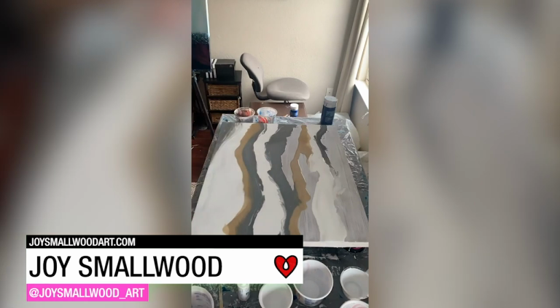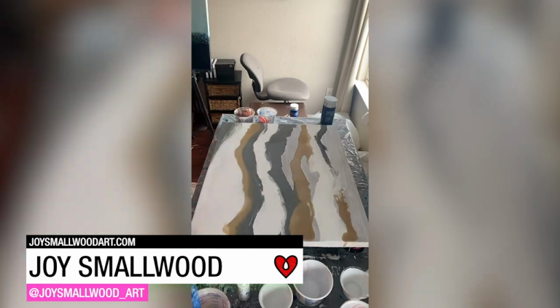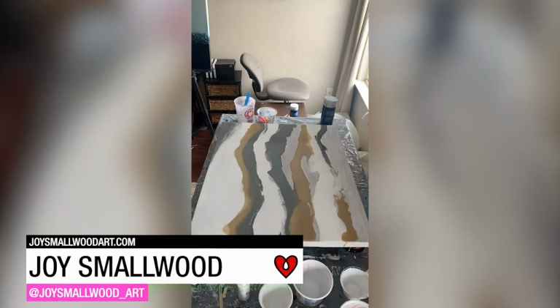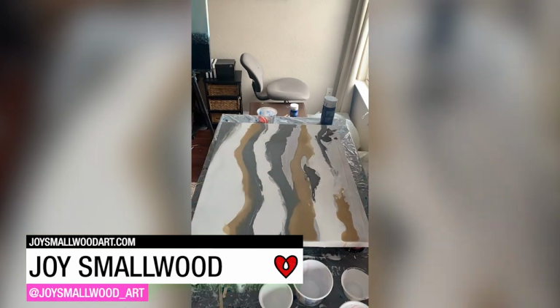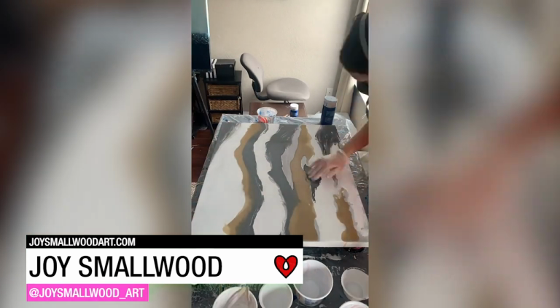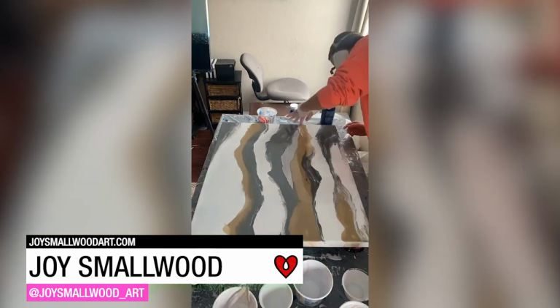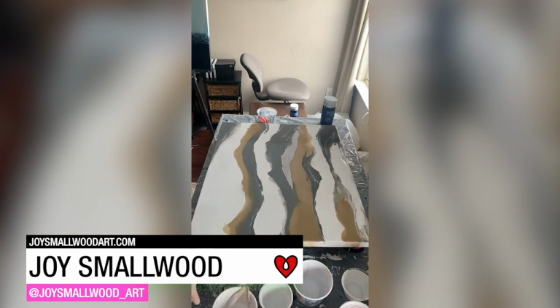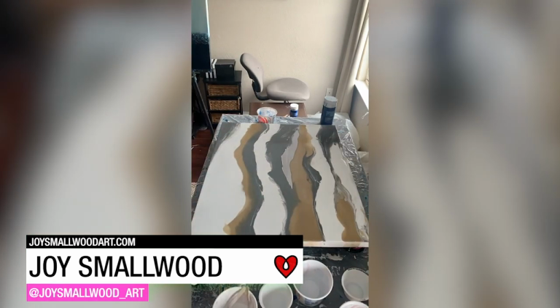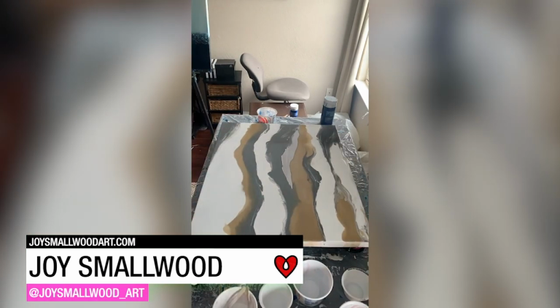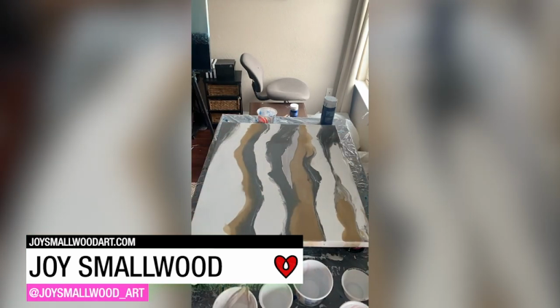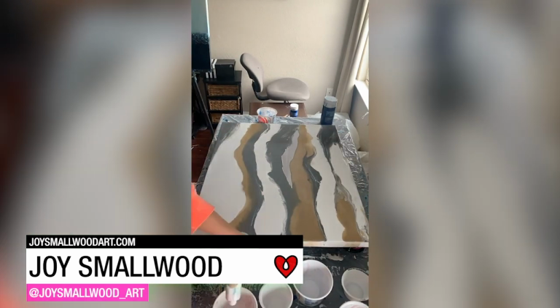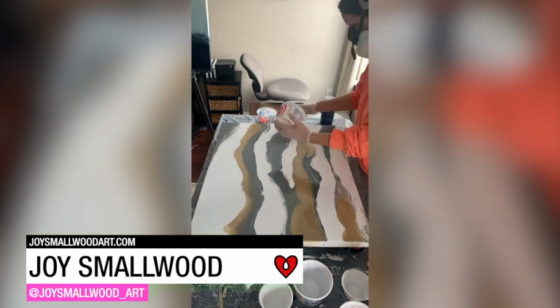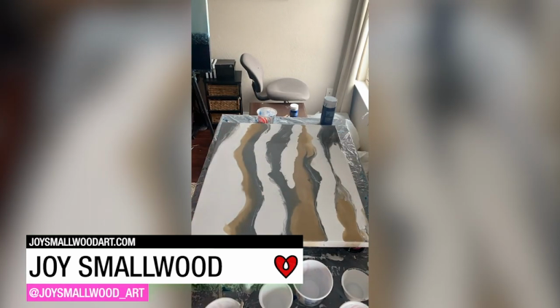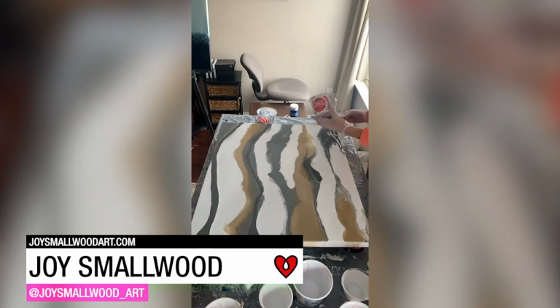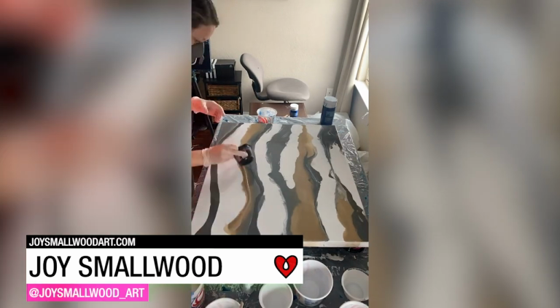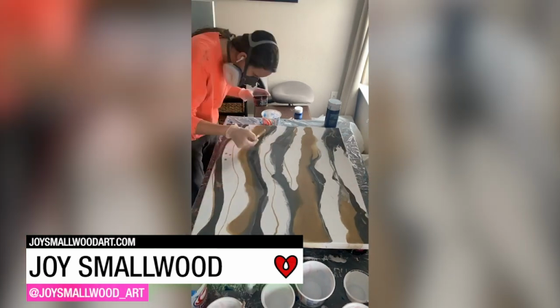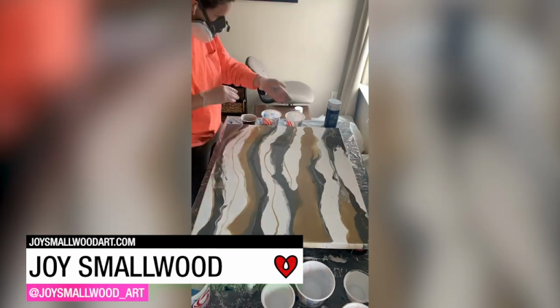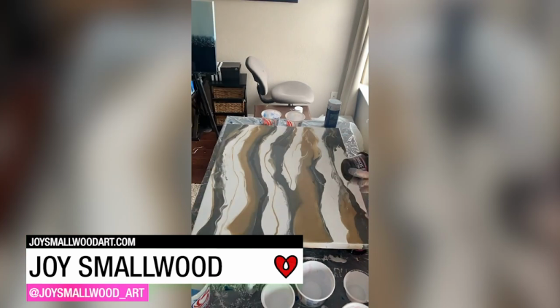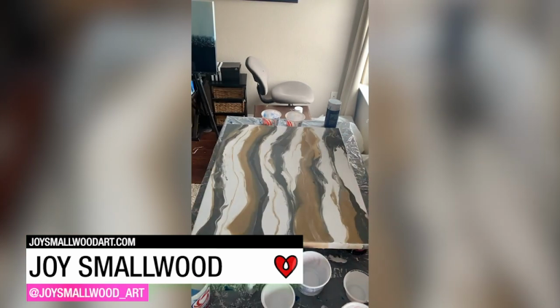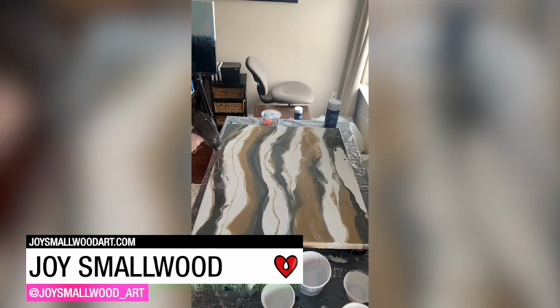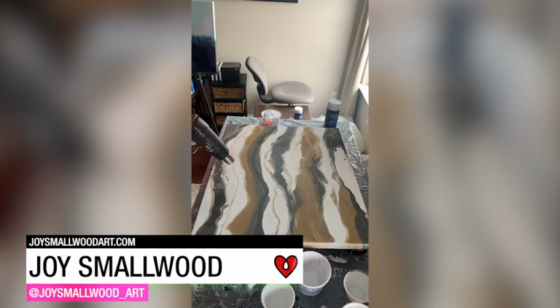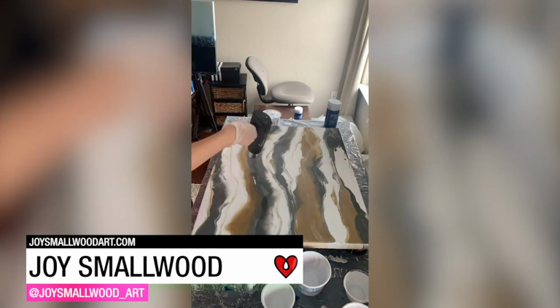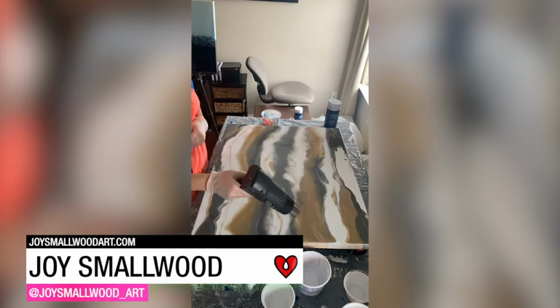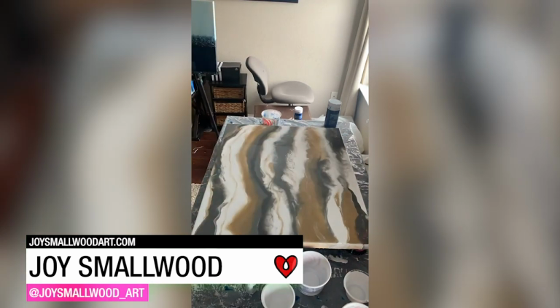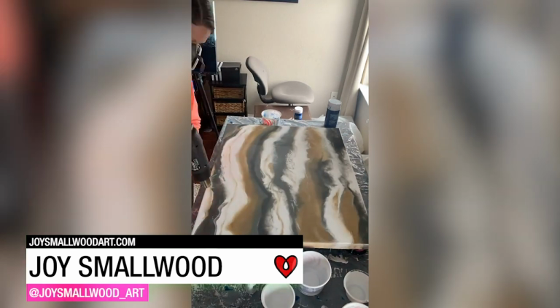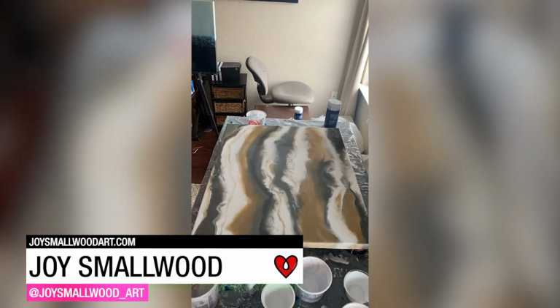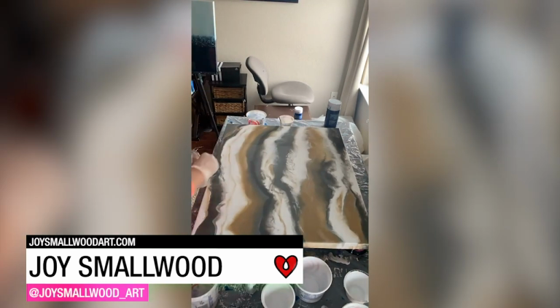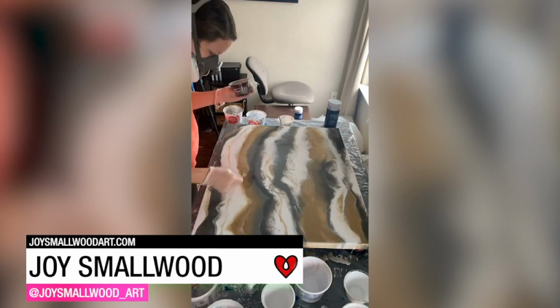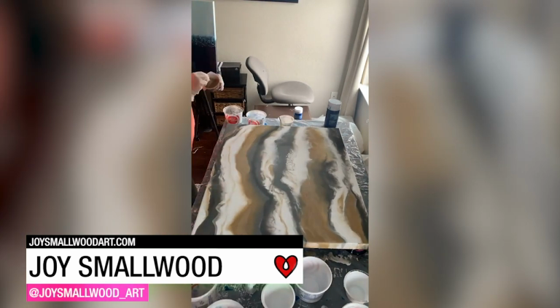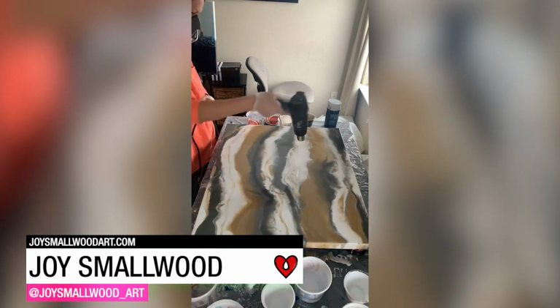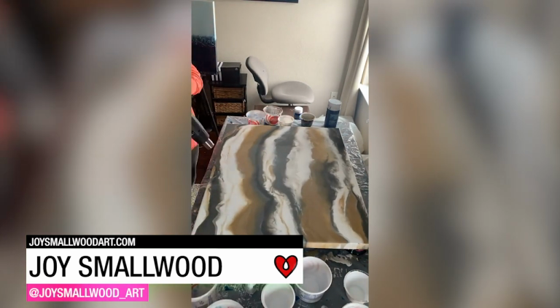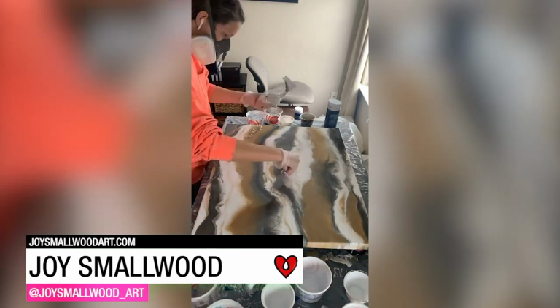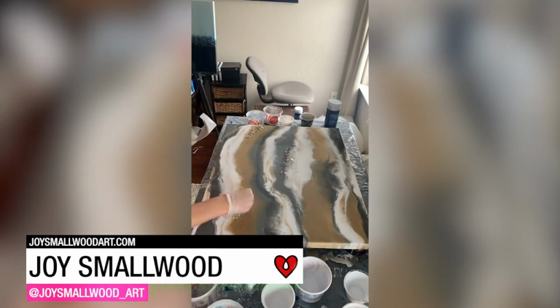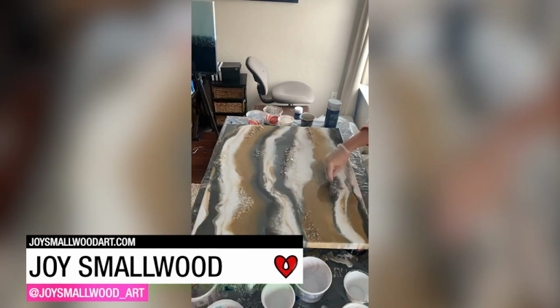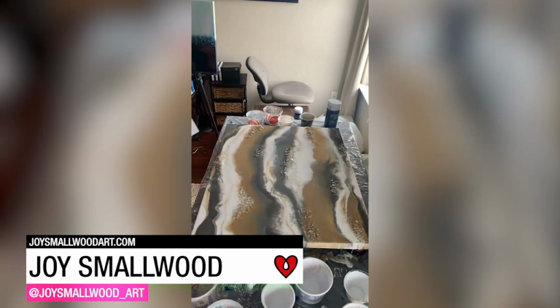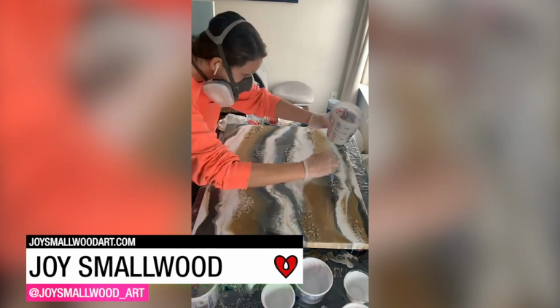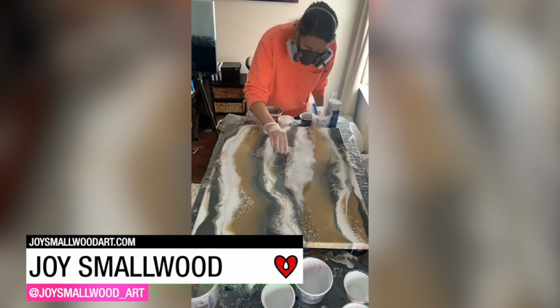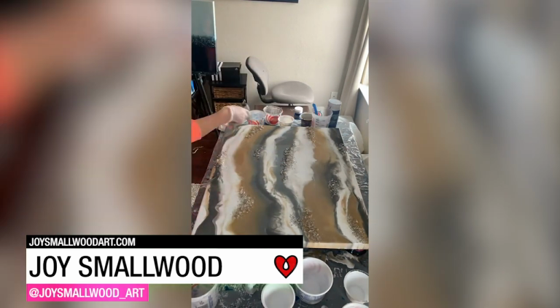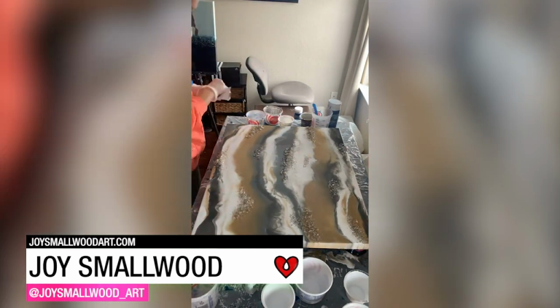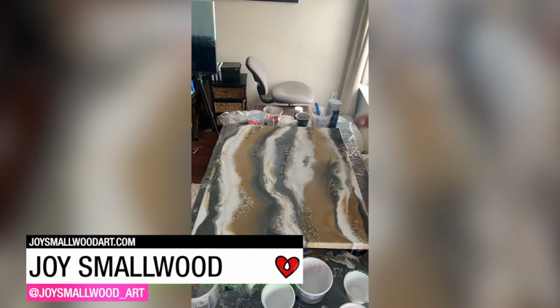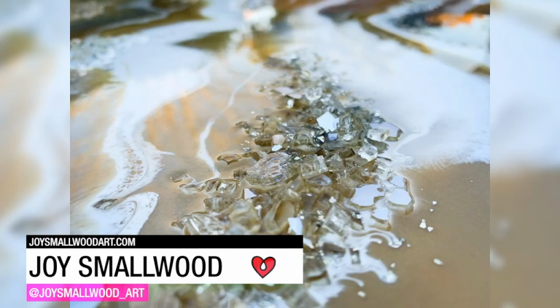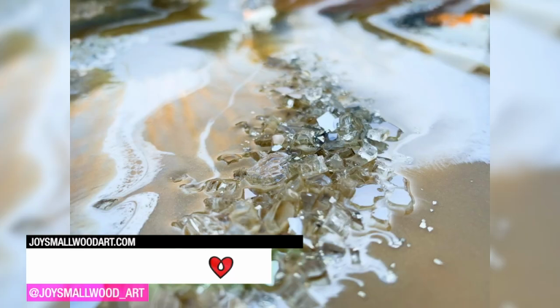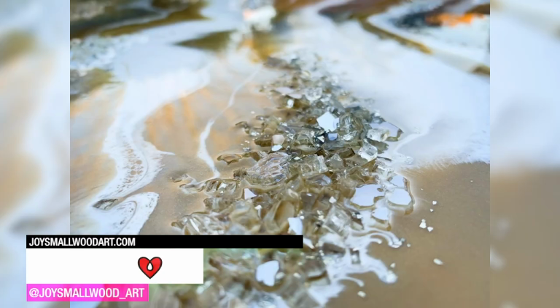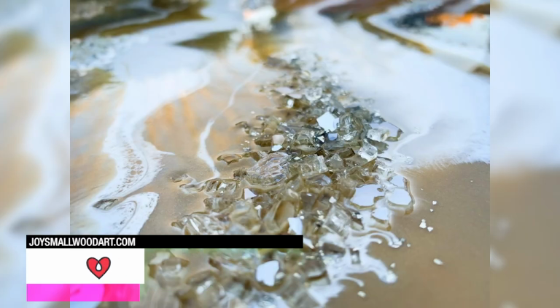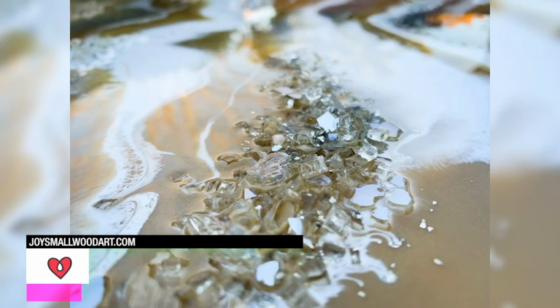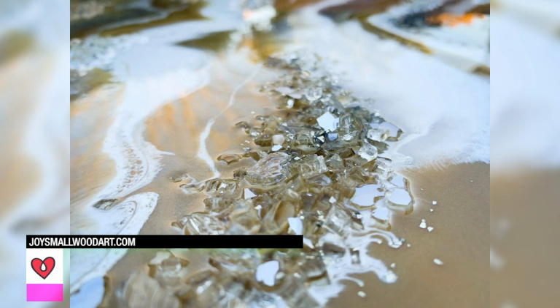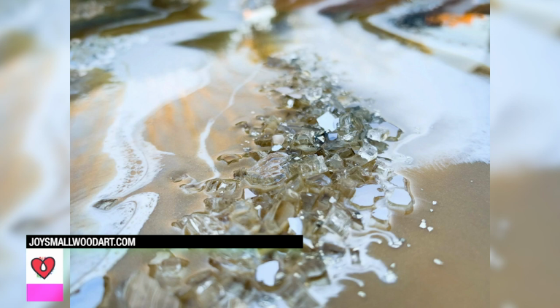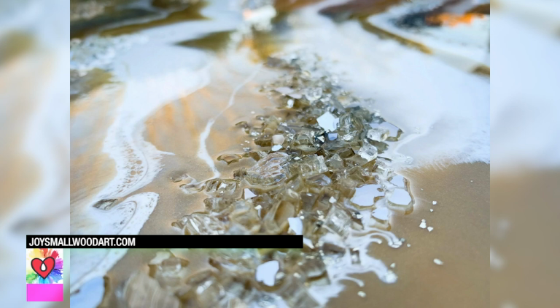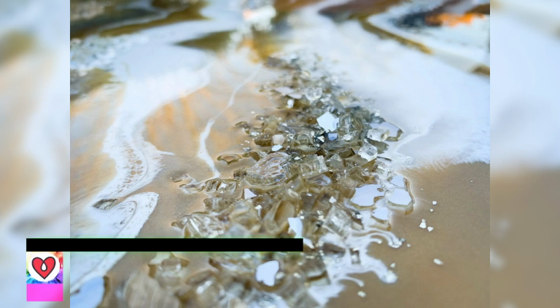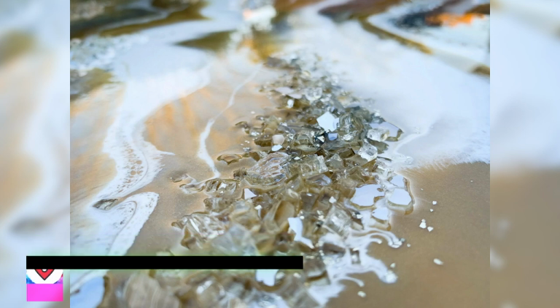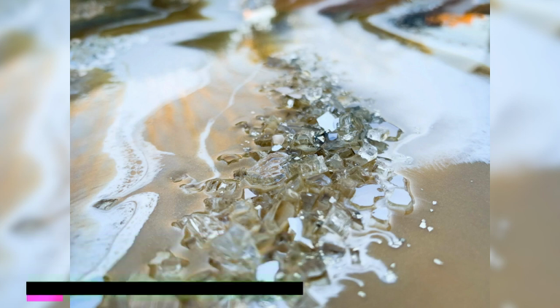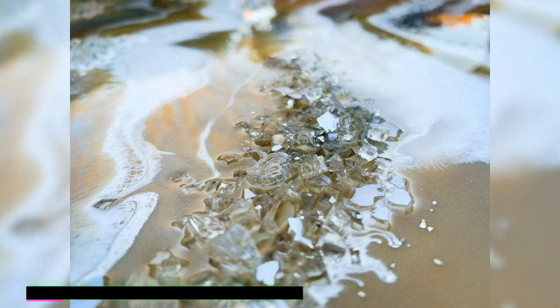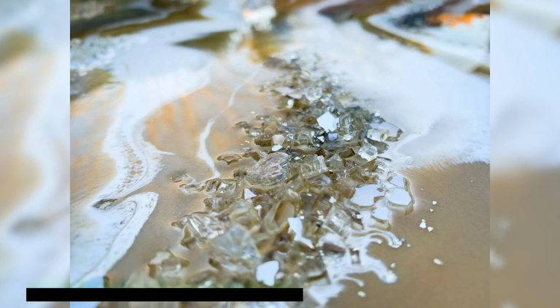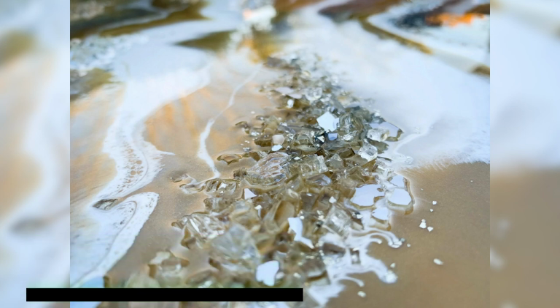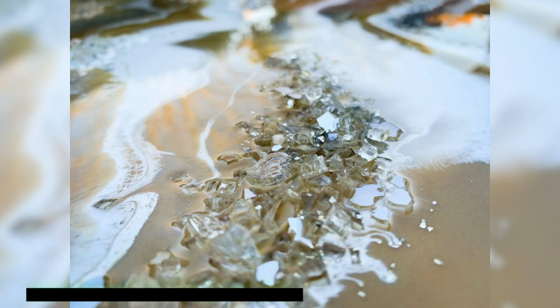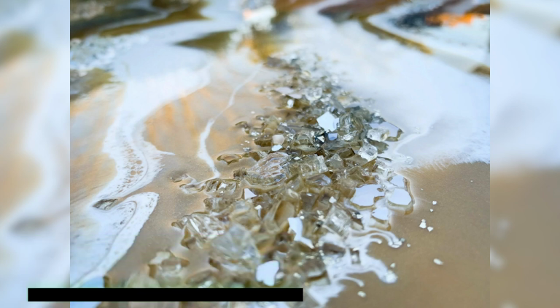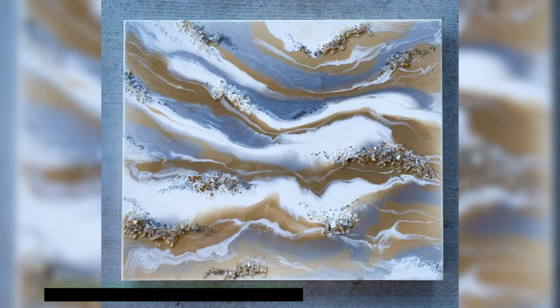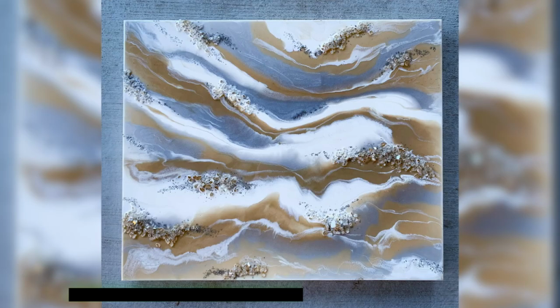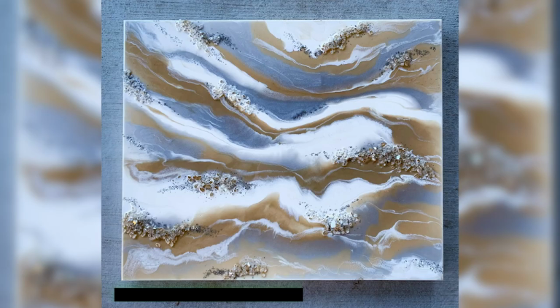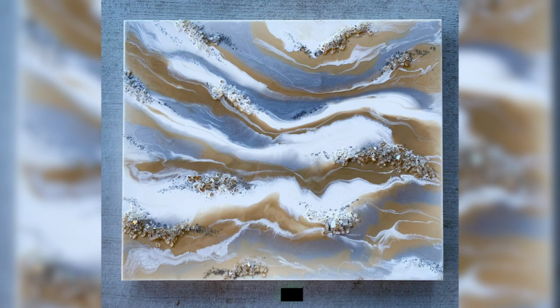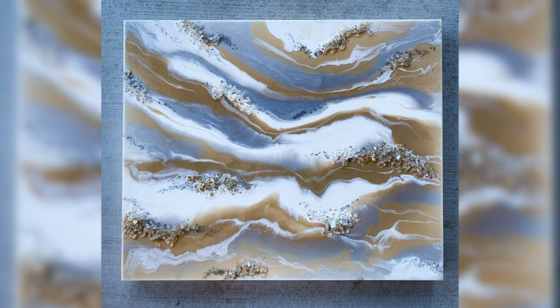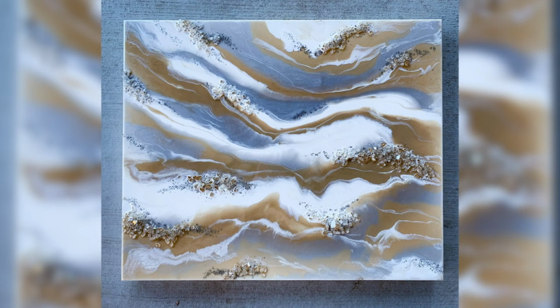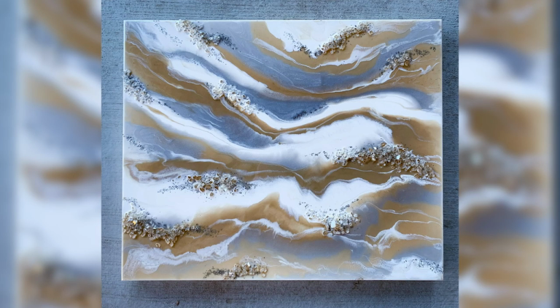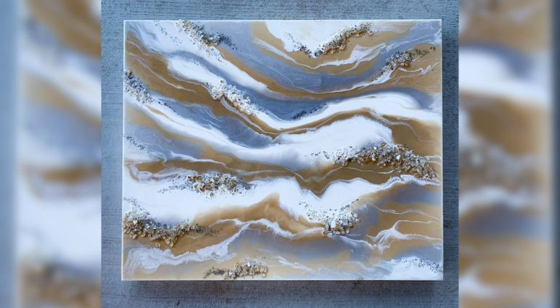Joyce Smallwood used Art Resin for this flow art painting, adding in some crushed glass embellishments for a little texture and sparkle.